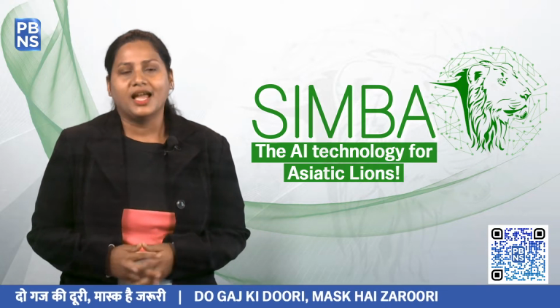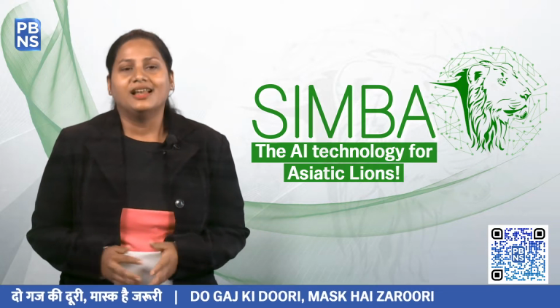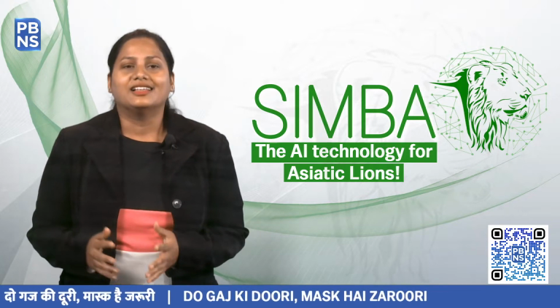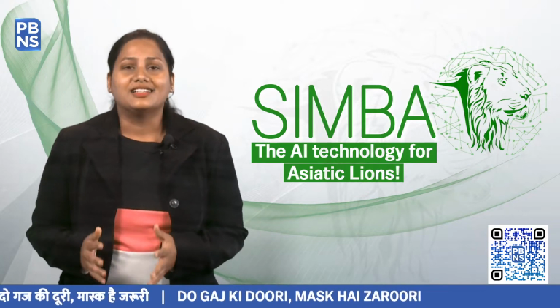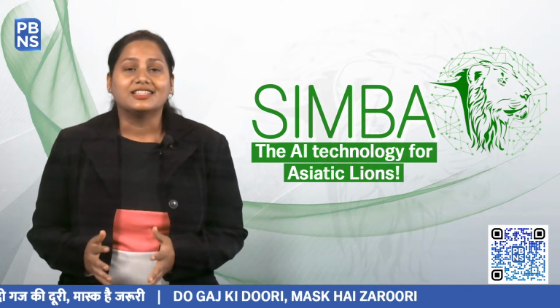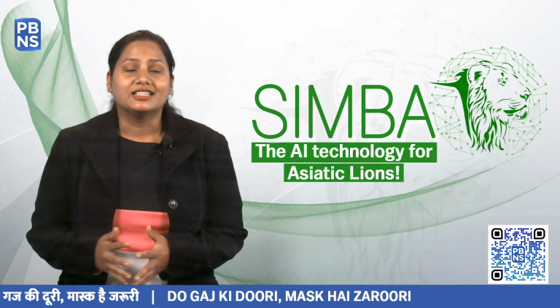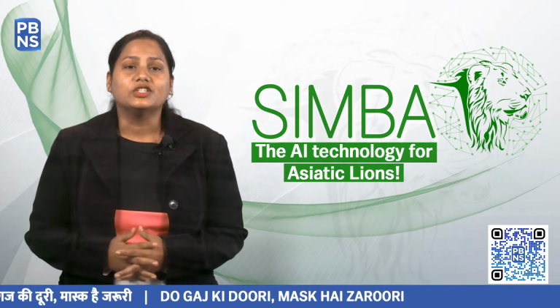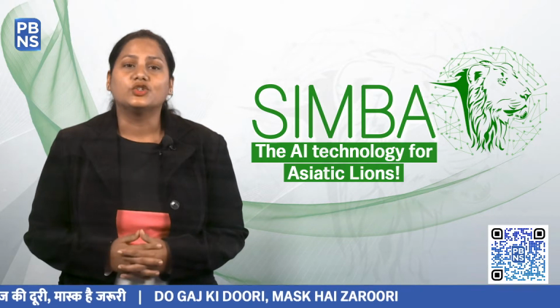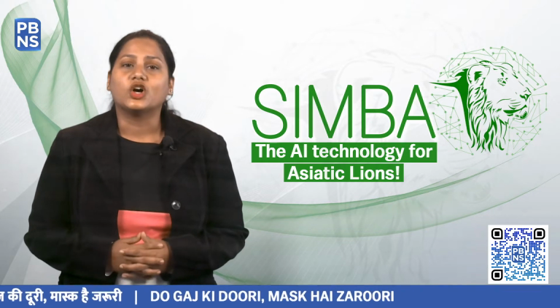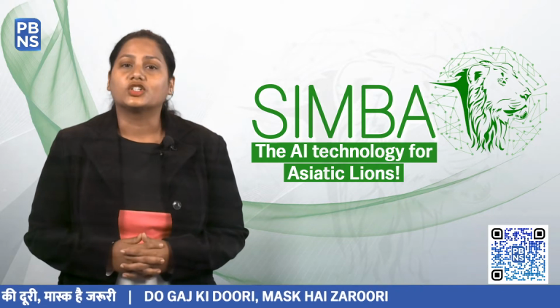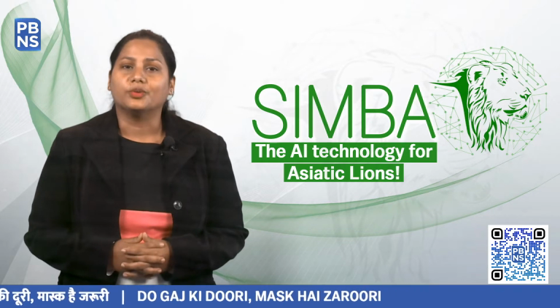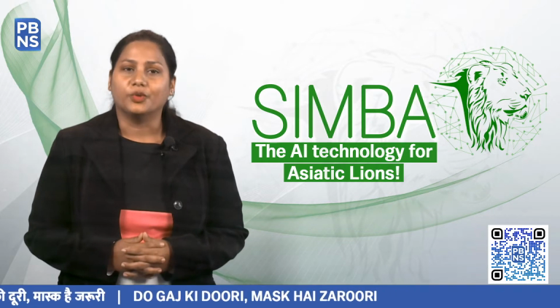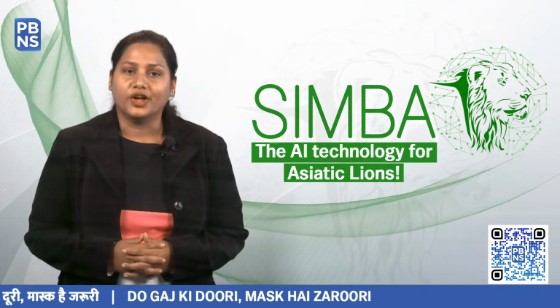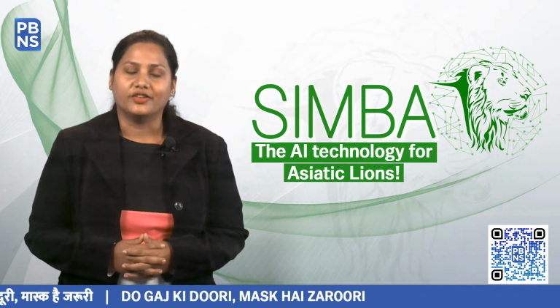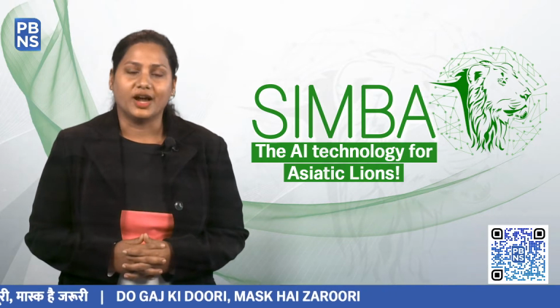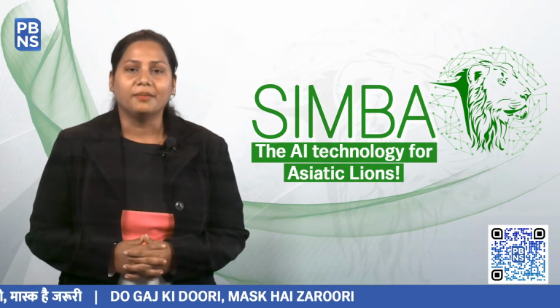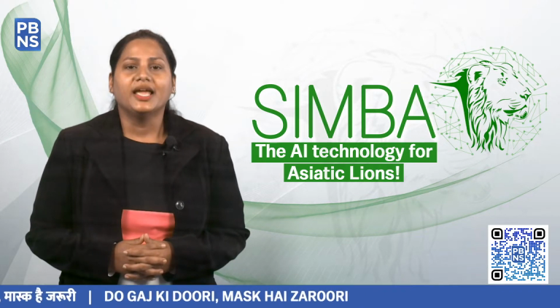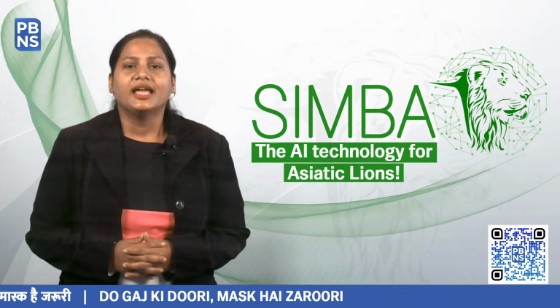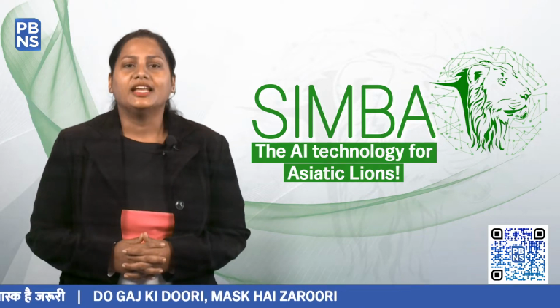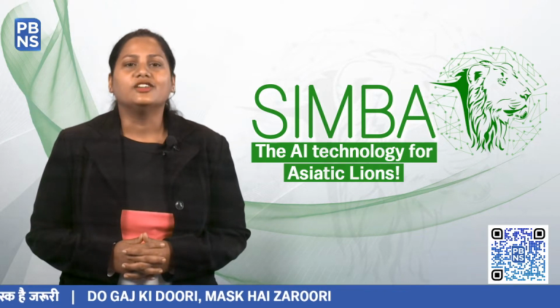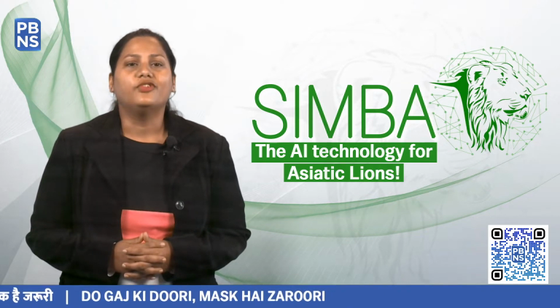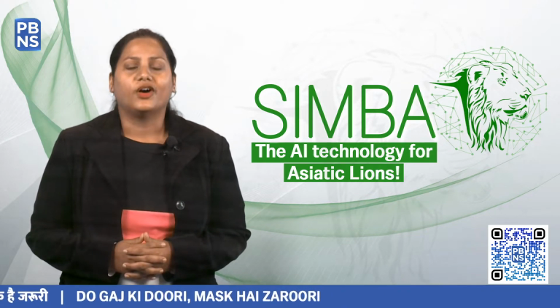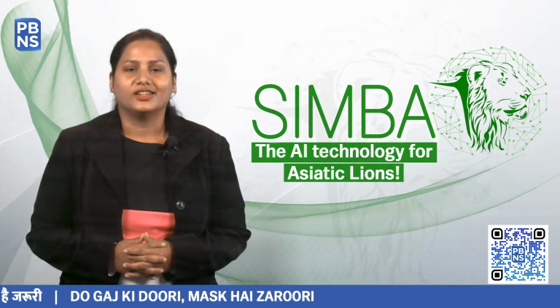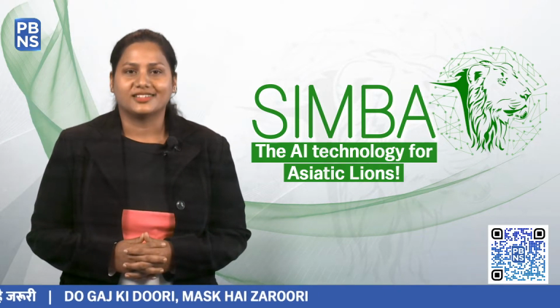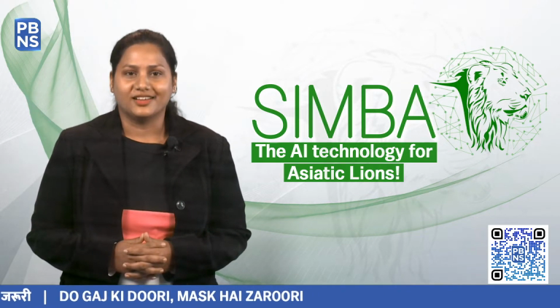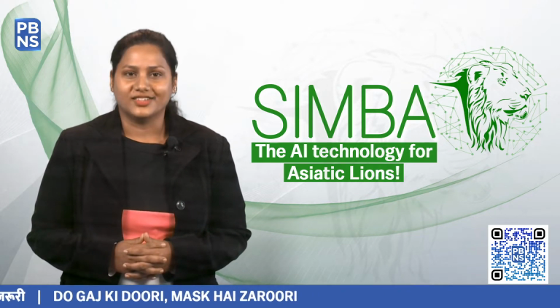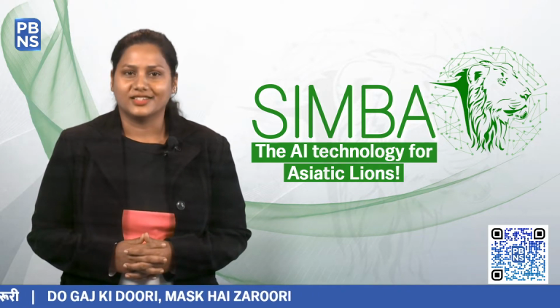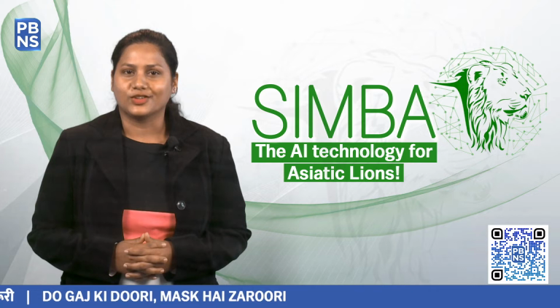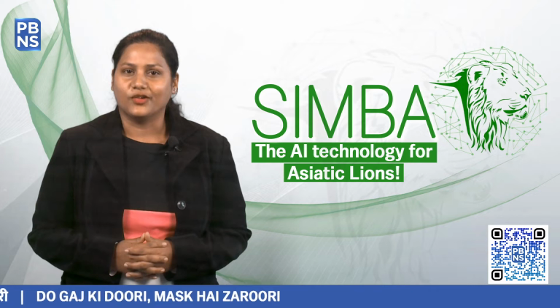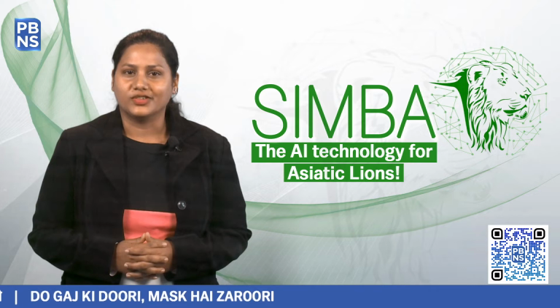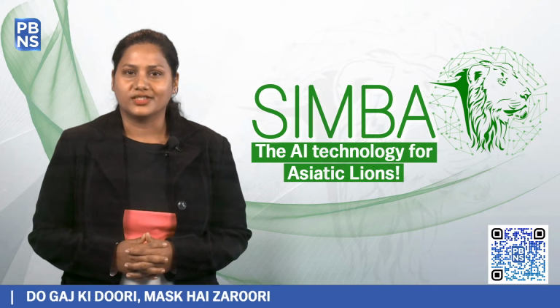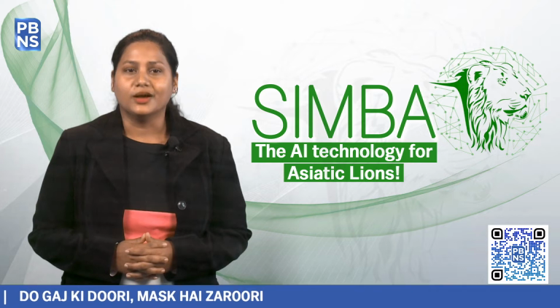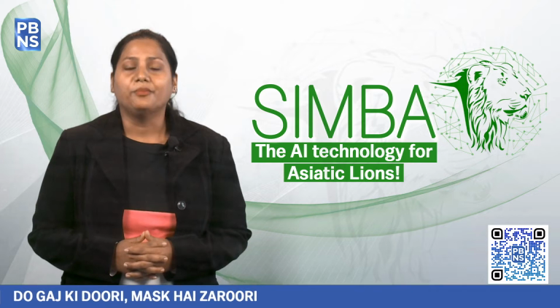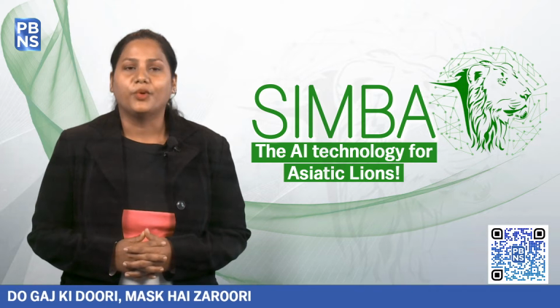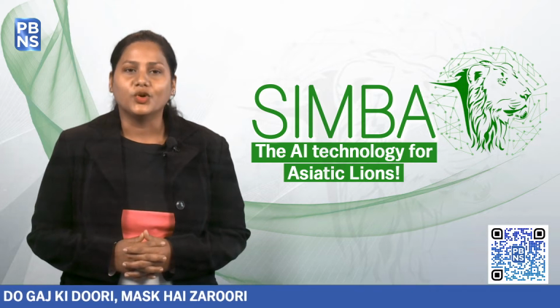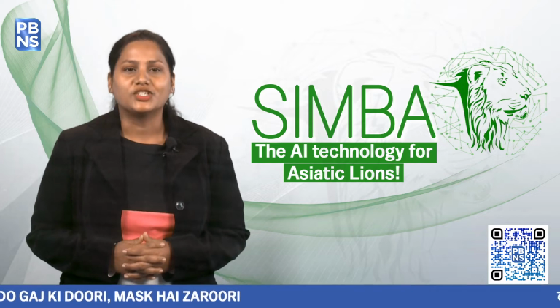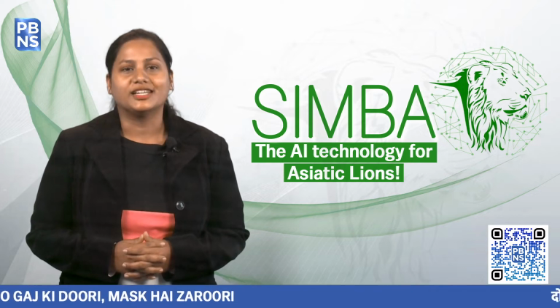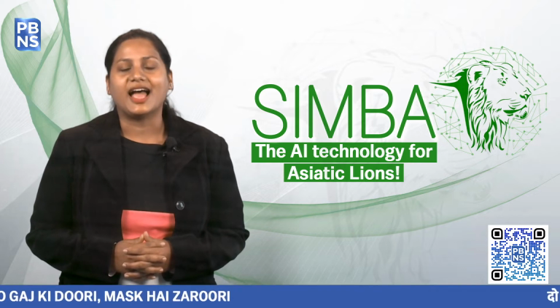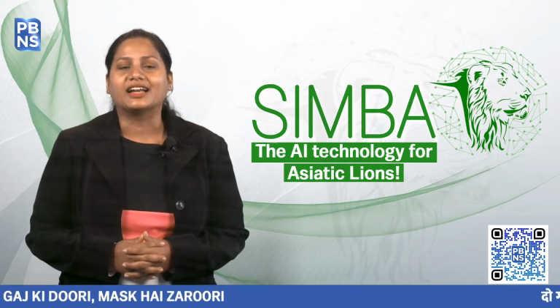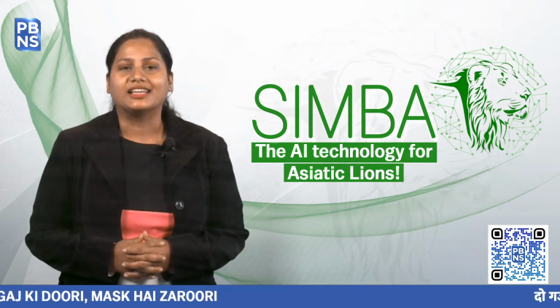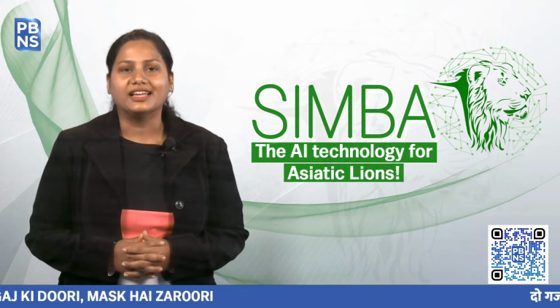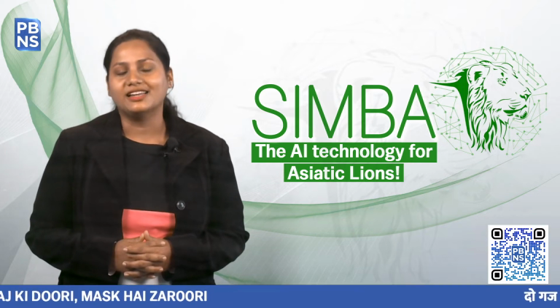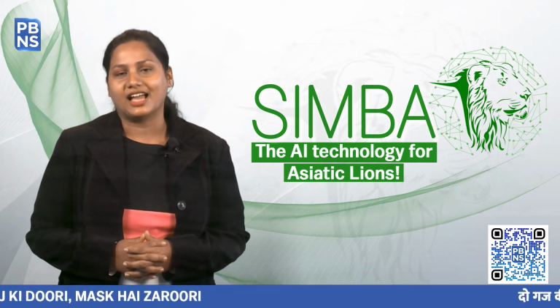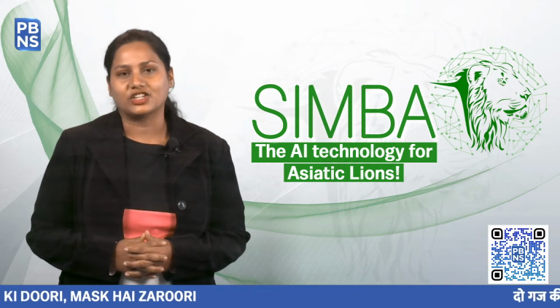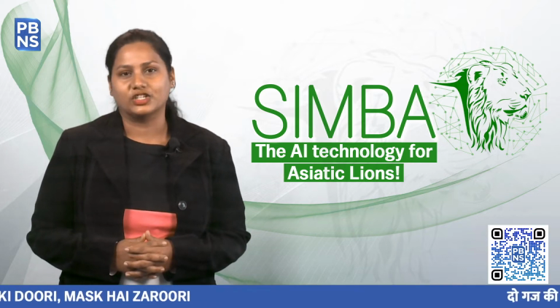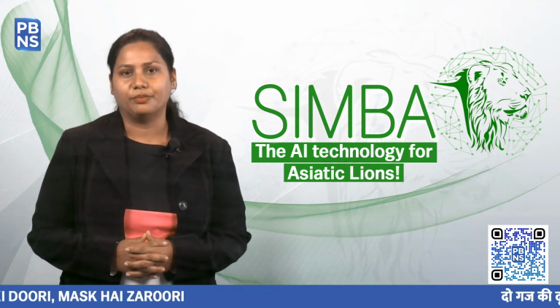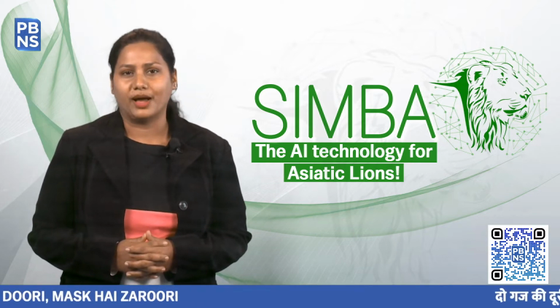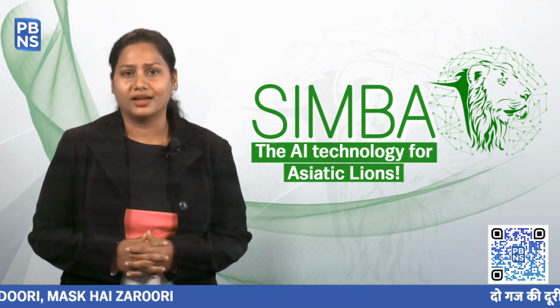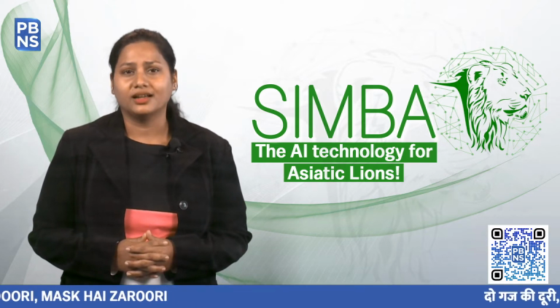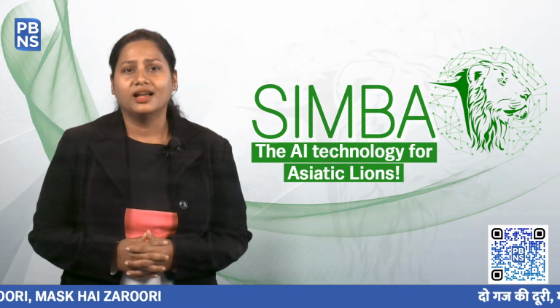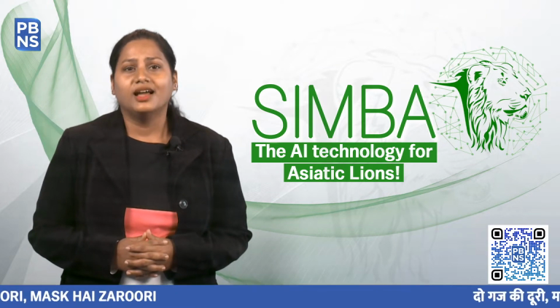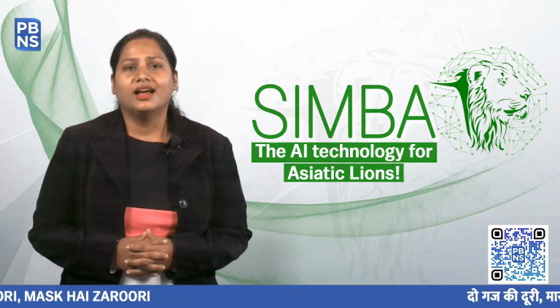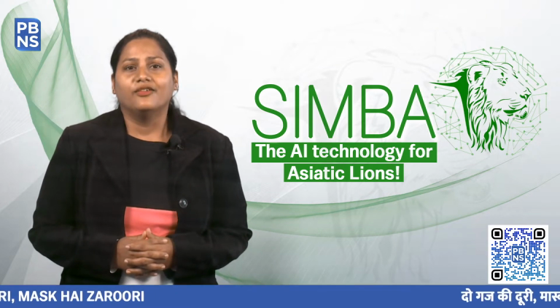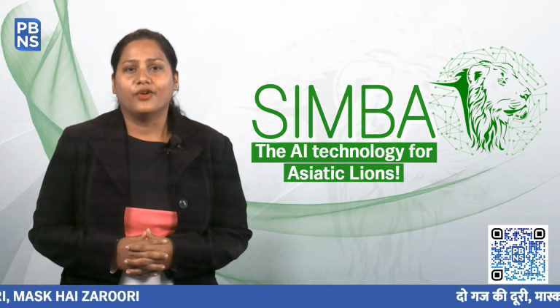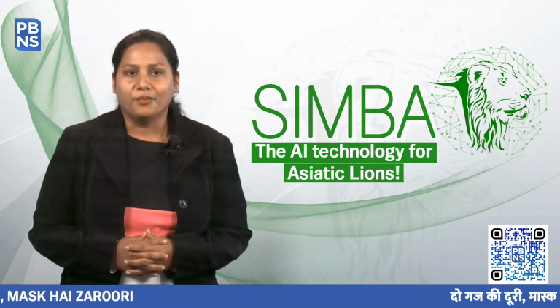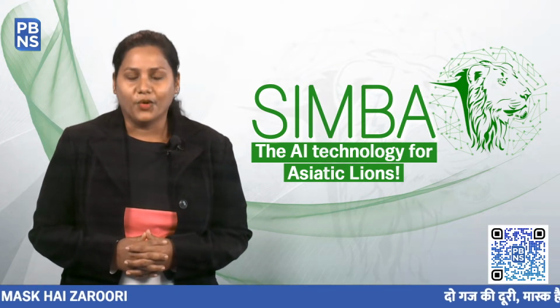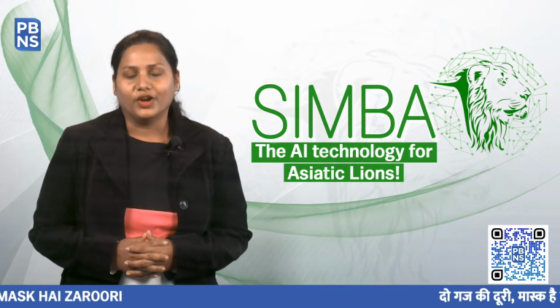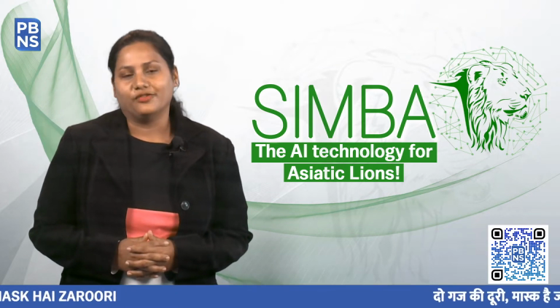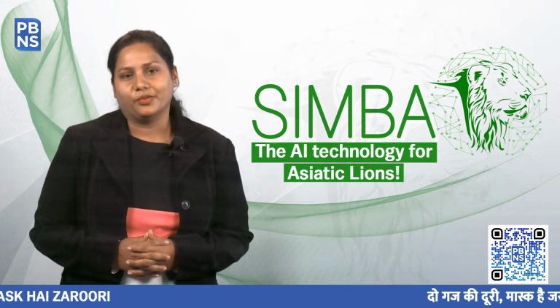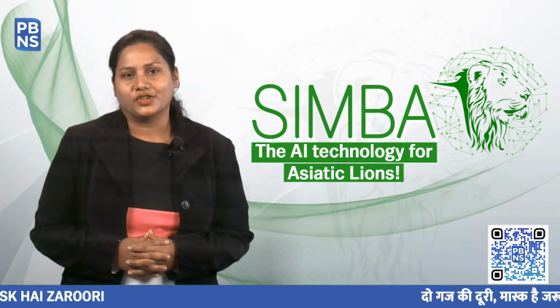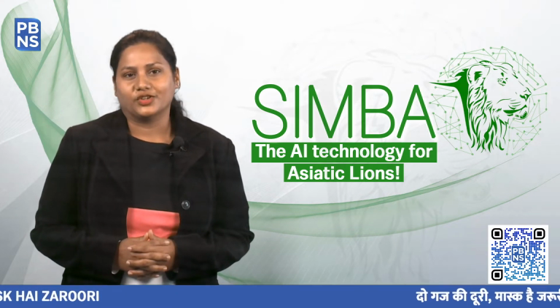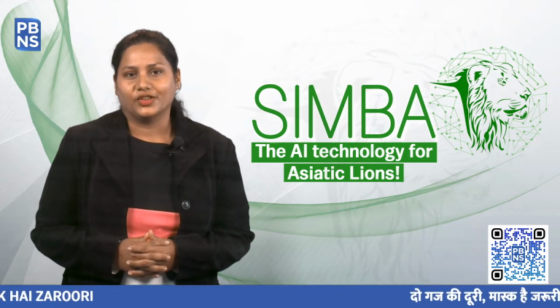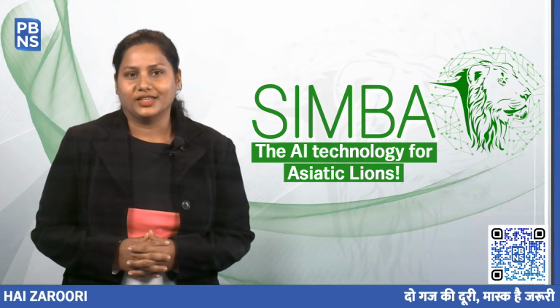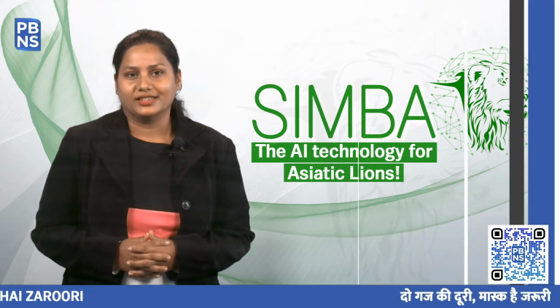The creators of SIMBA took this to their advantage. Let's listen to Dr. Mohan Ram, Indian Forest Services Officer posted at Gir National Park, for more information on this.